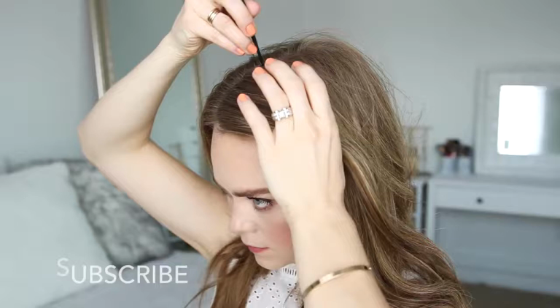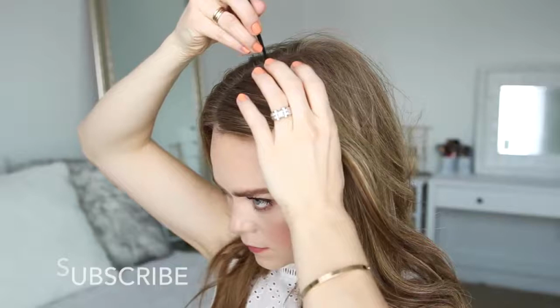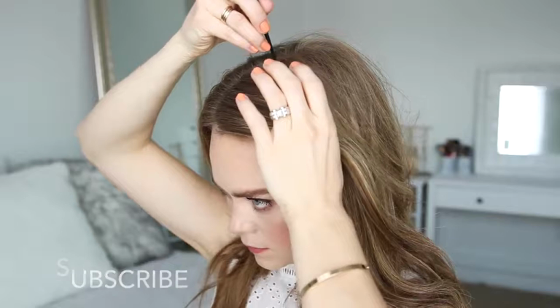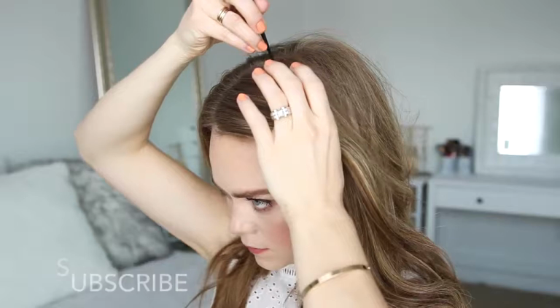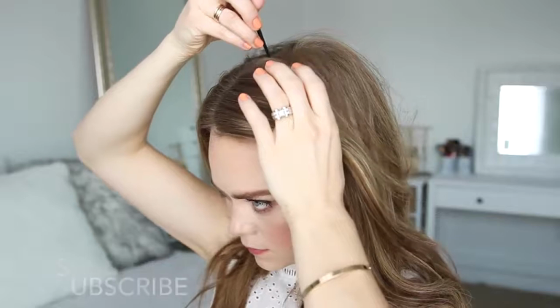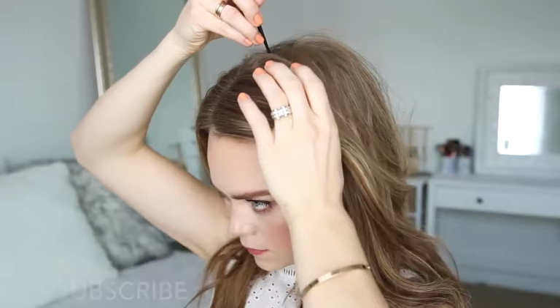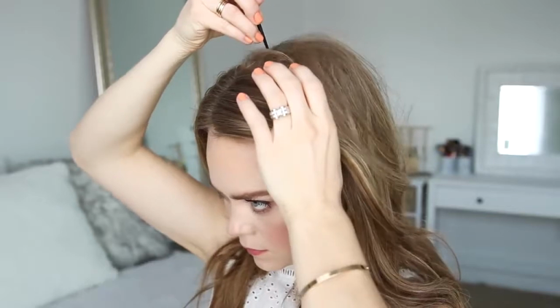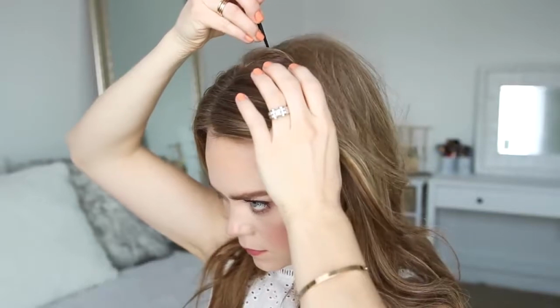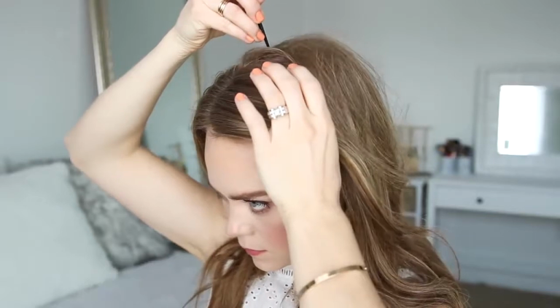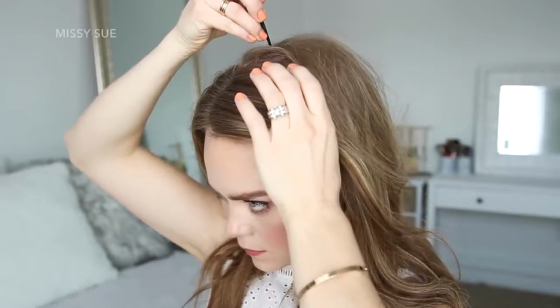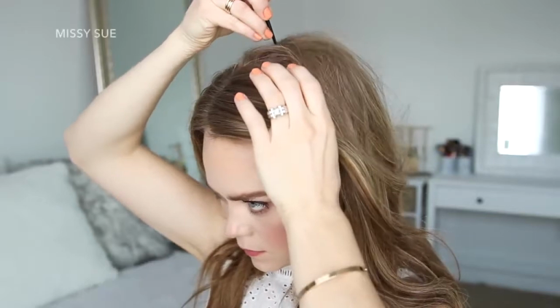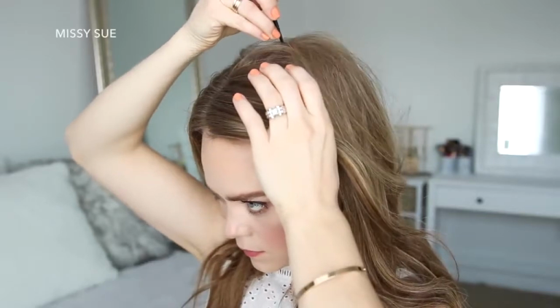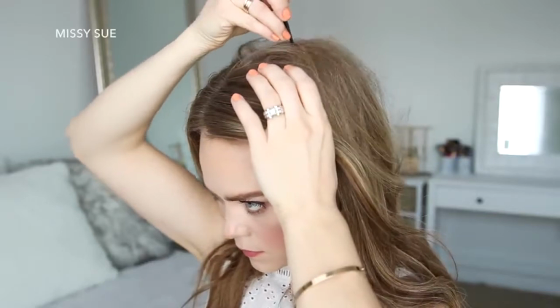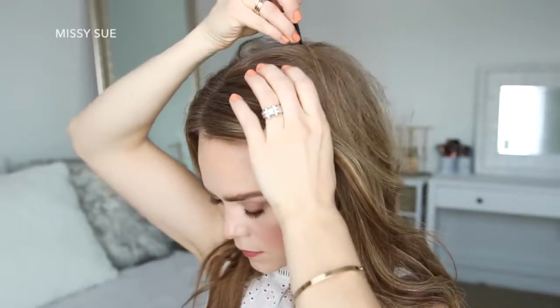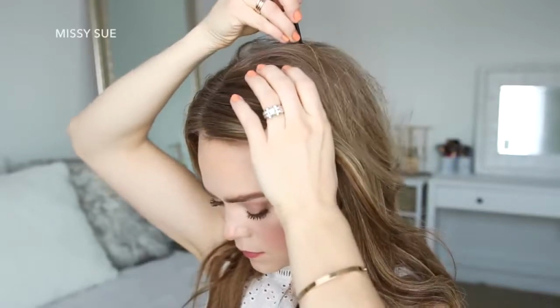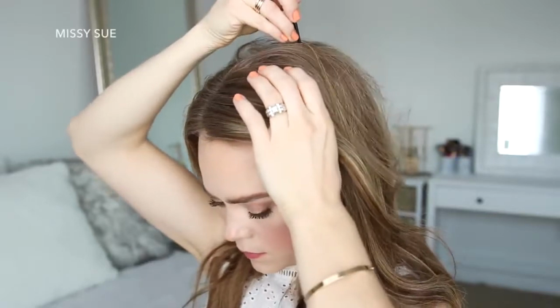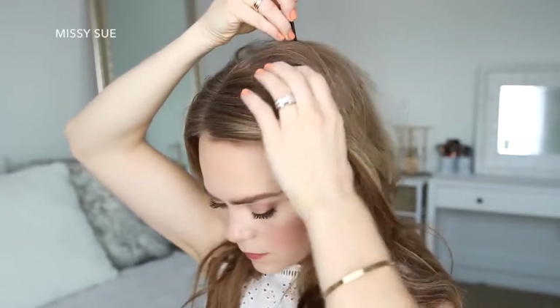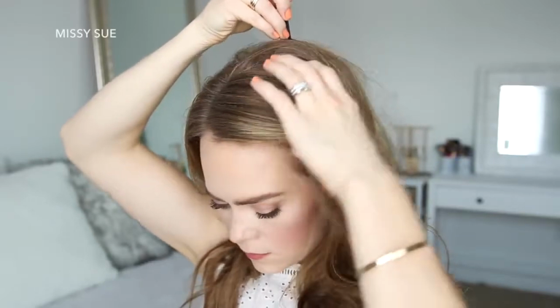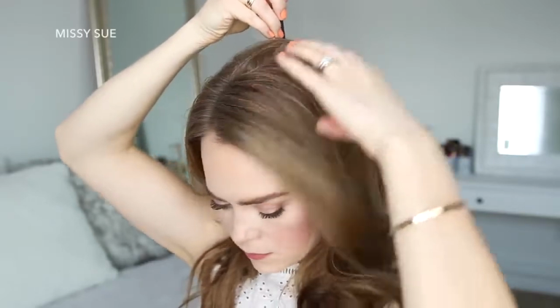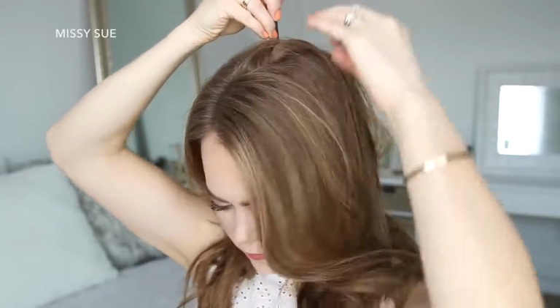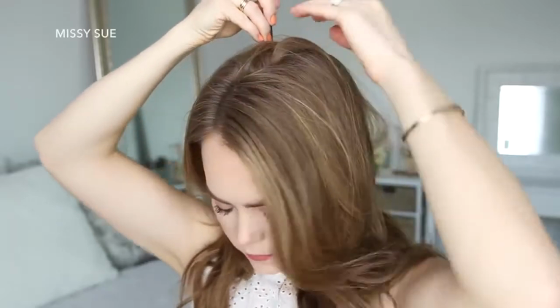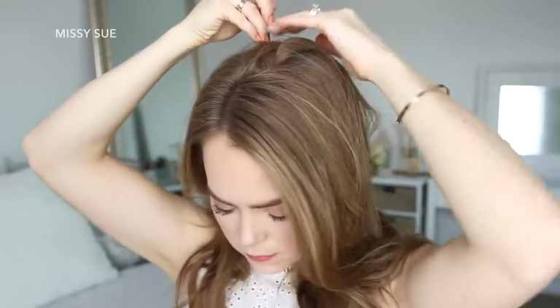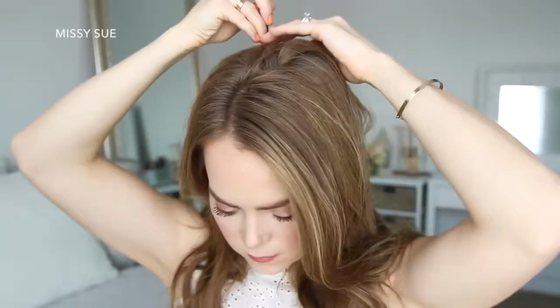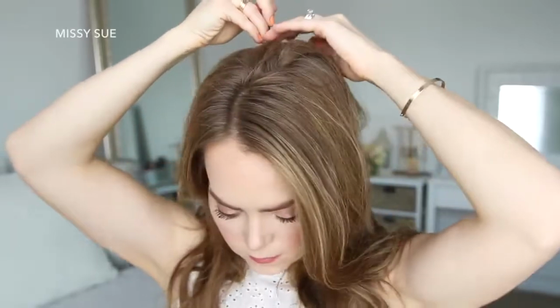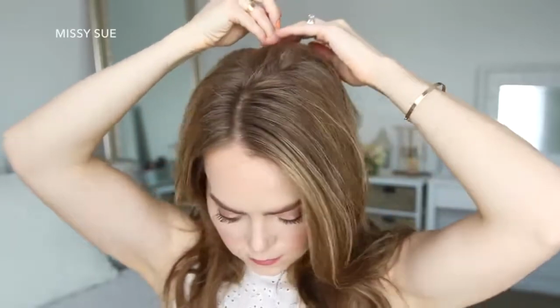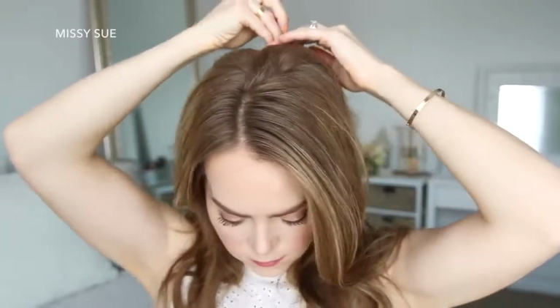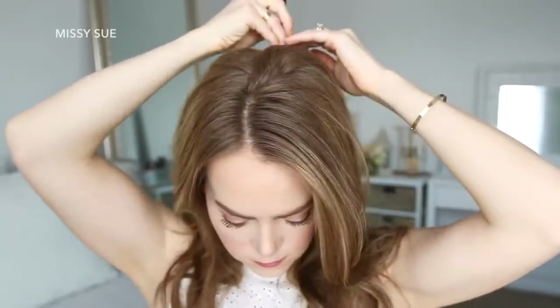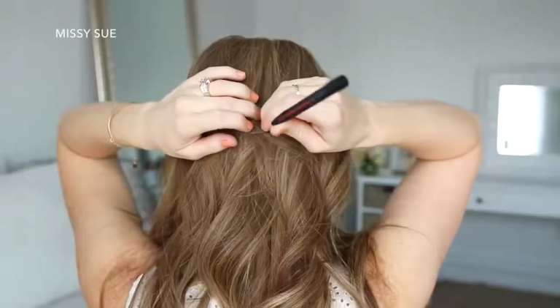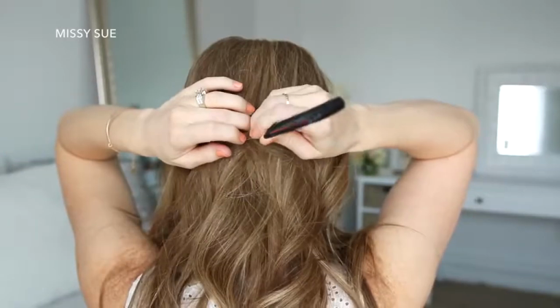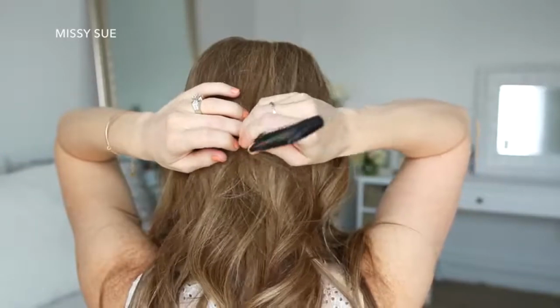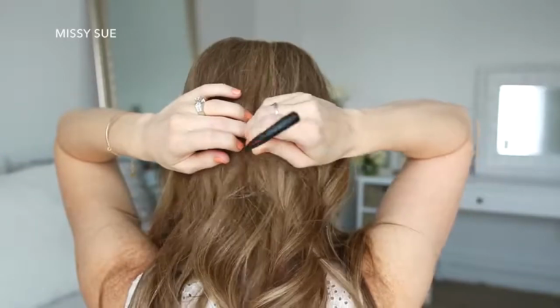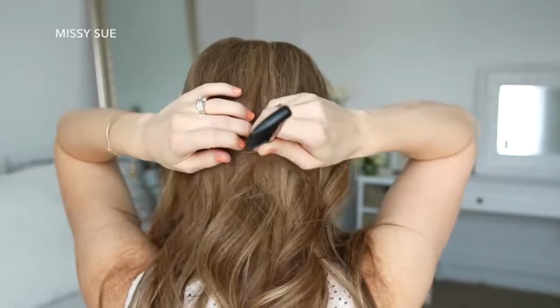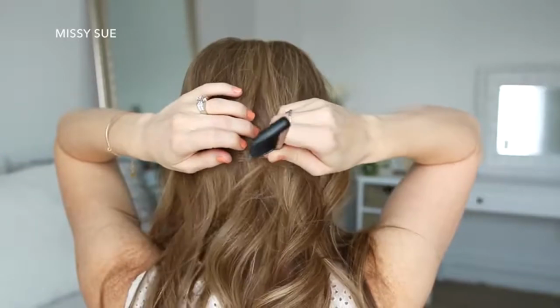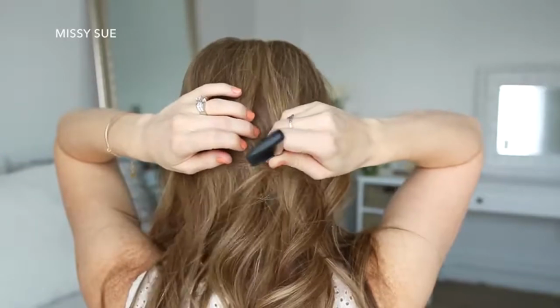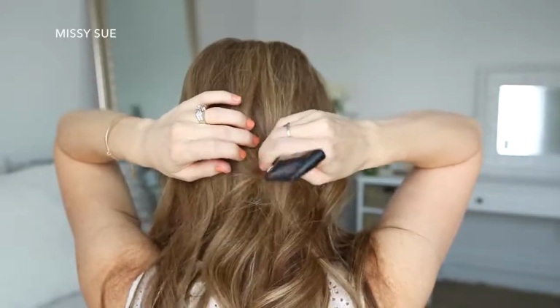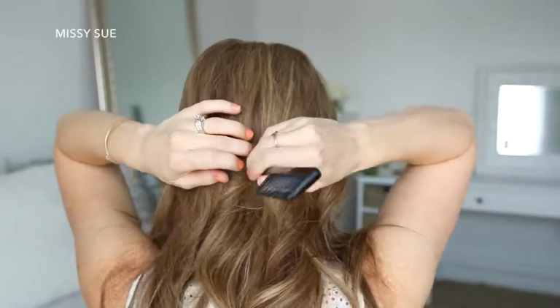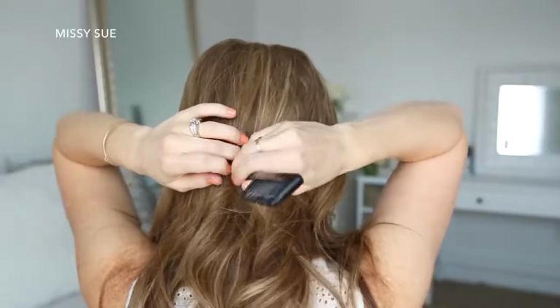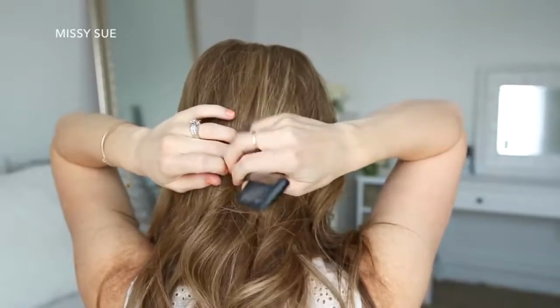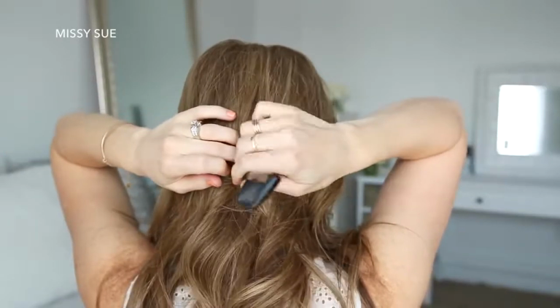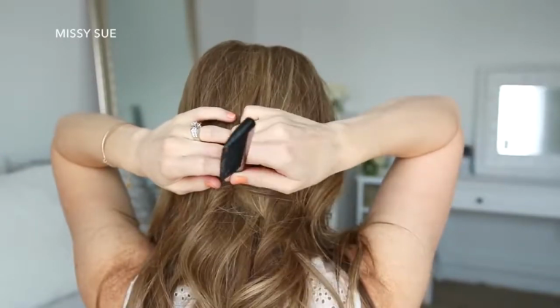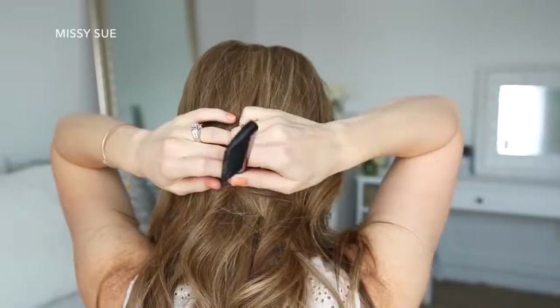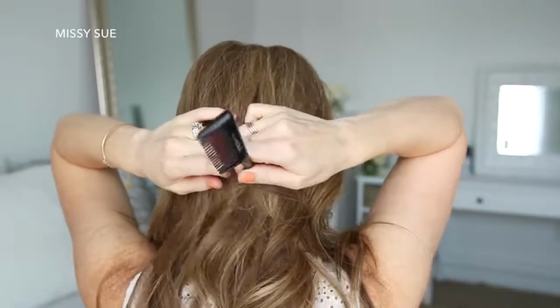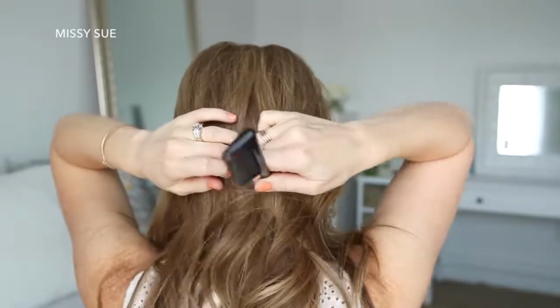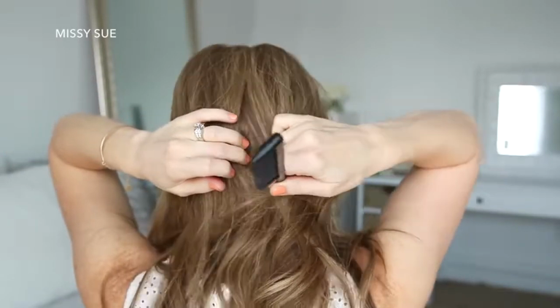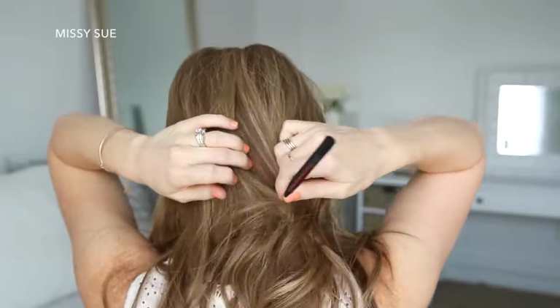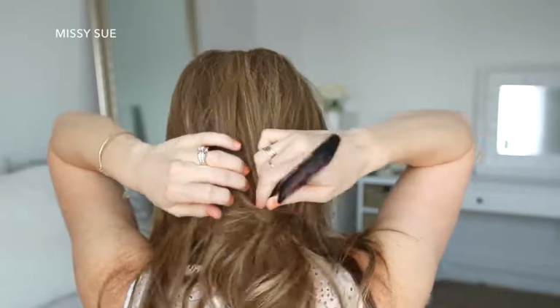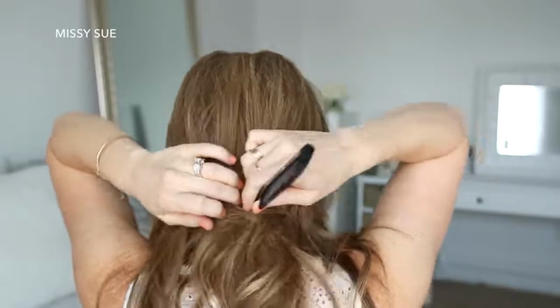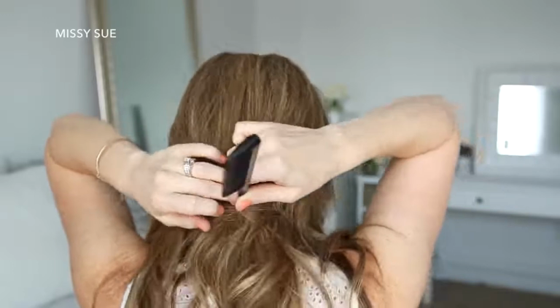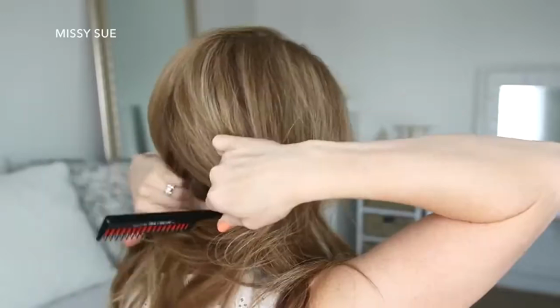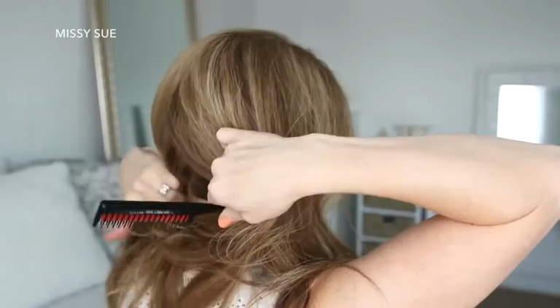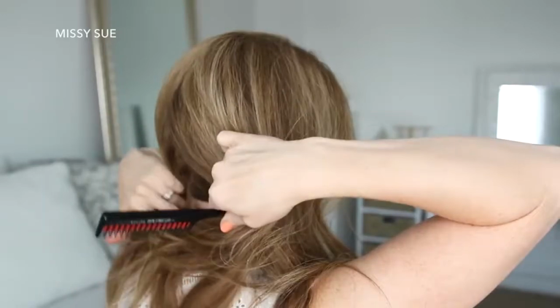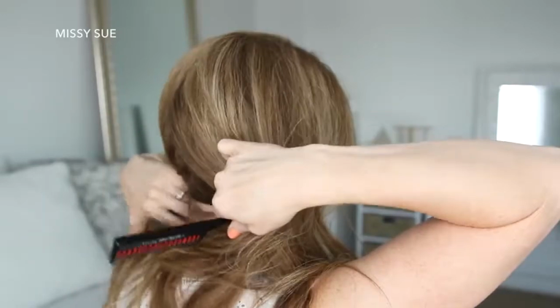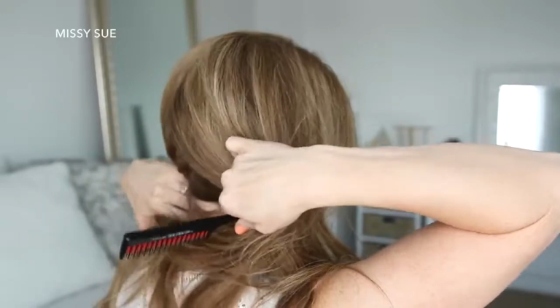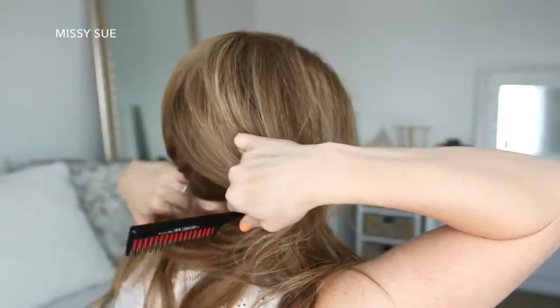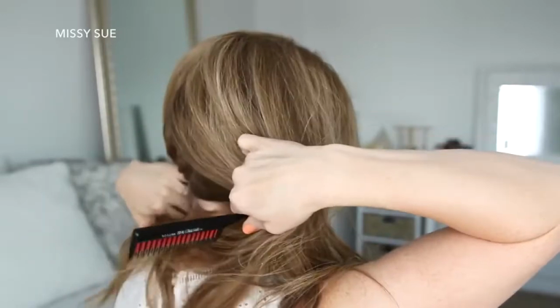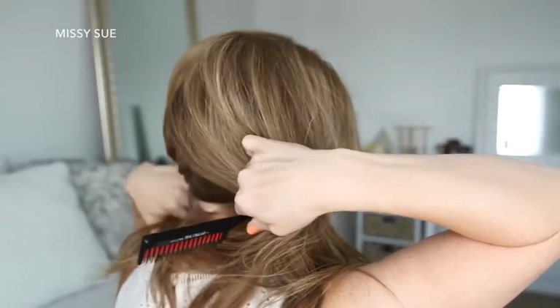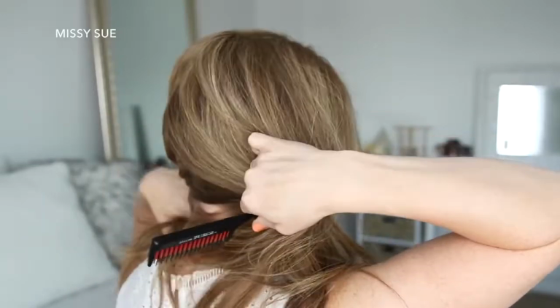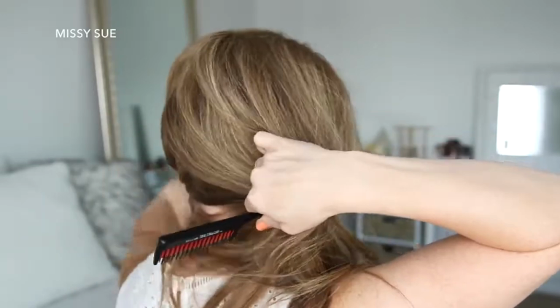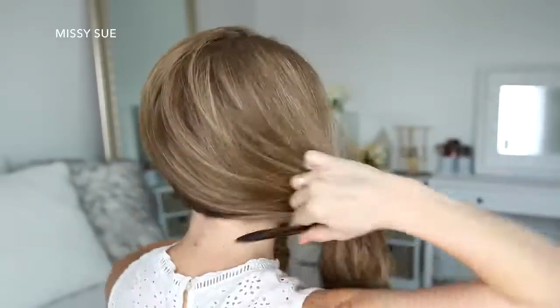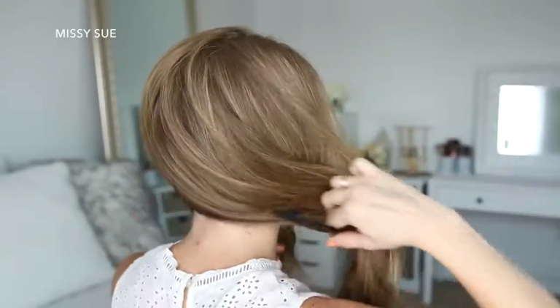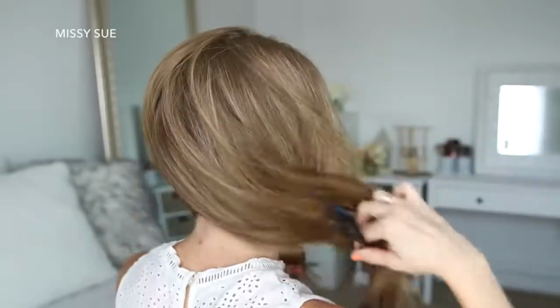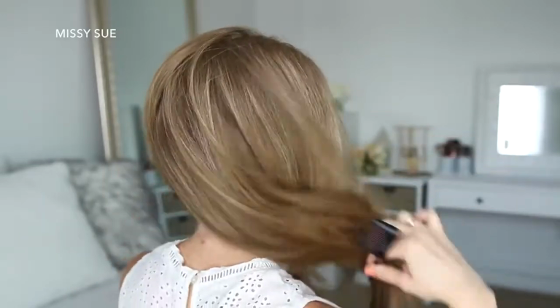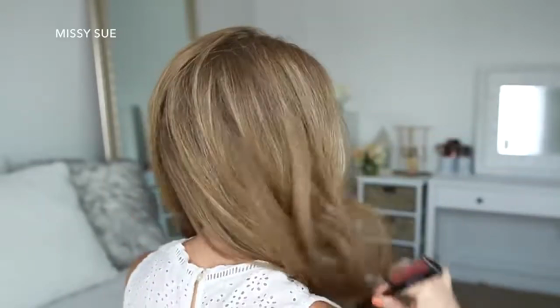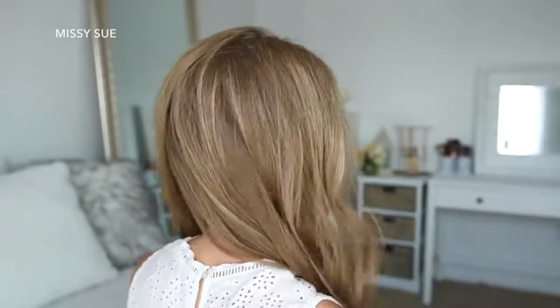I've parted my hair on the right side, then I'm going to create a zigzag part down the back of my head to divide my hair into two equal halves, and tie away the hair on the right side.